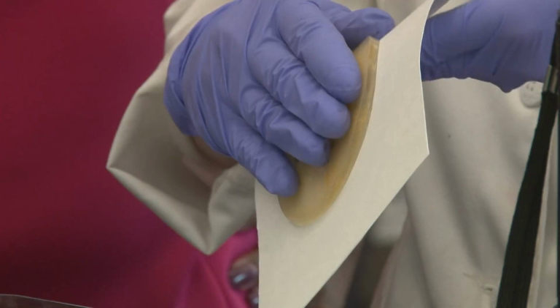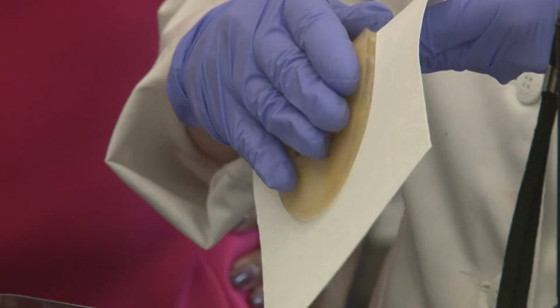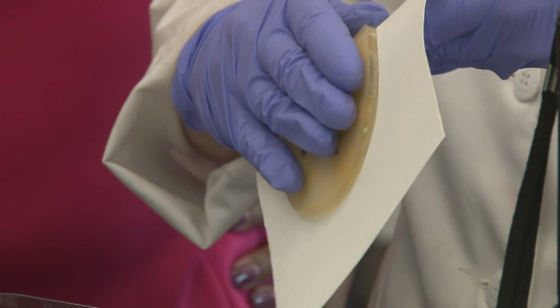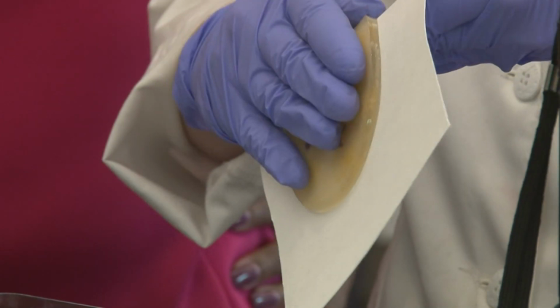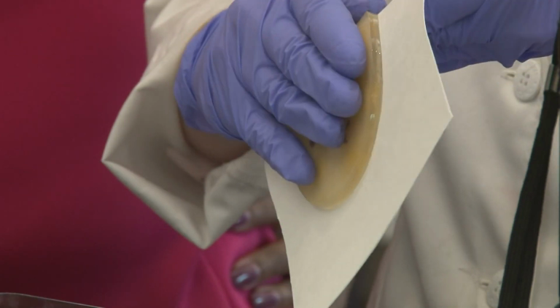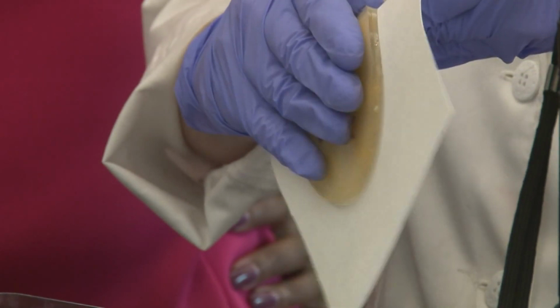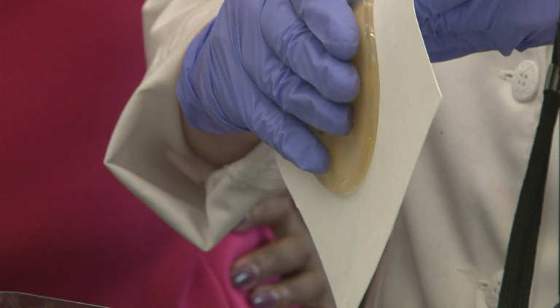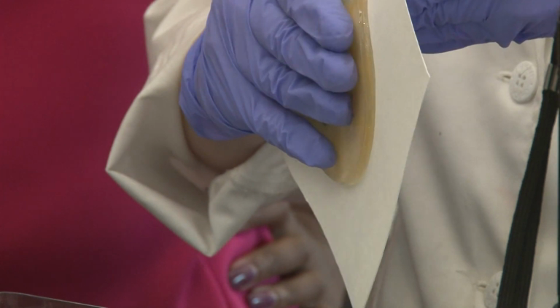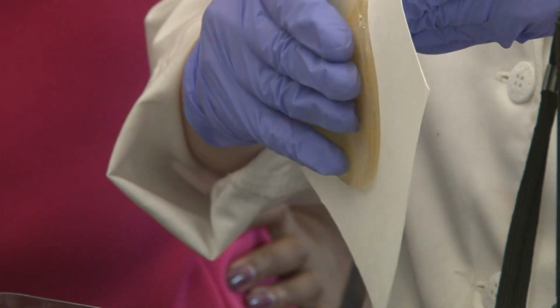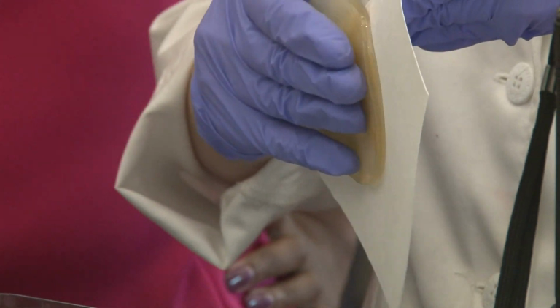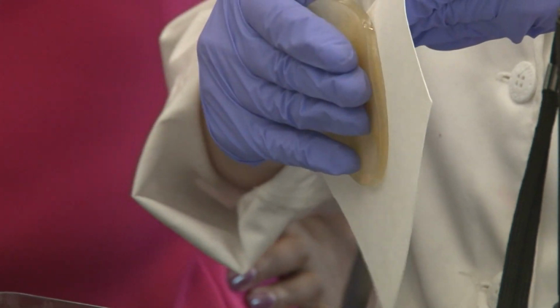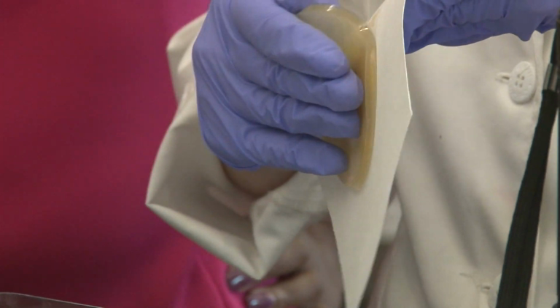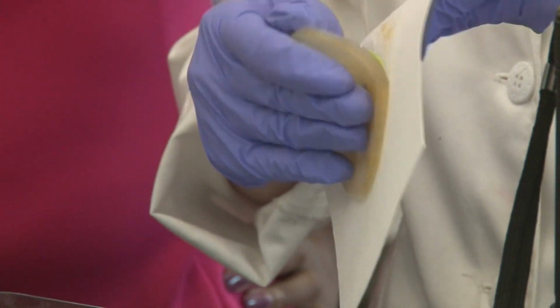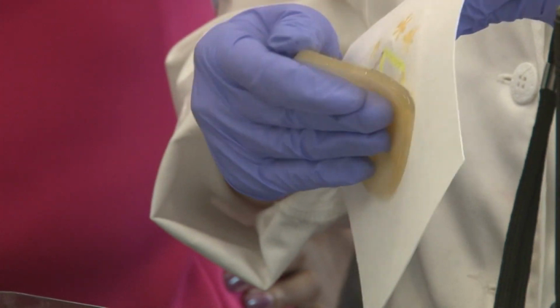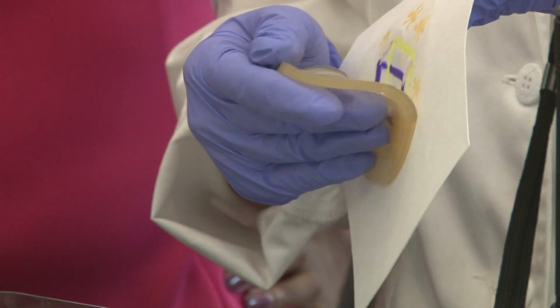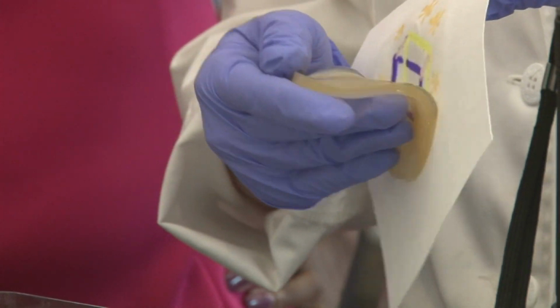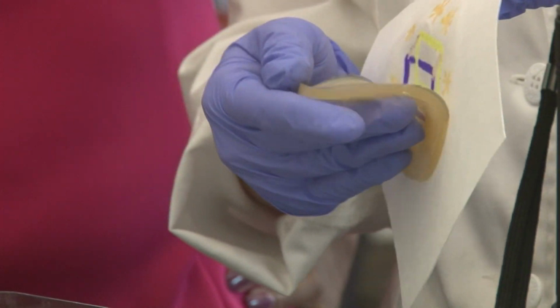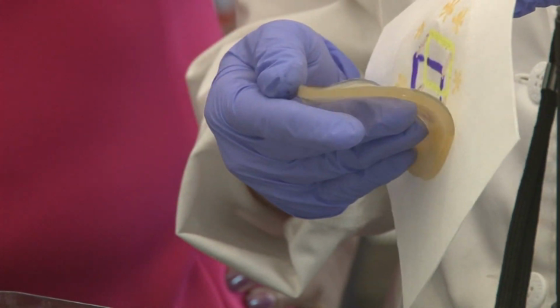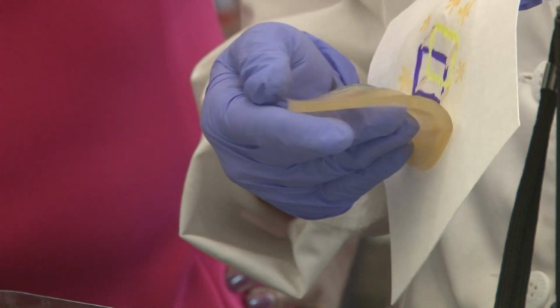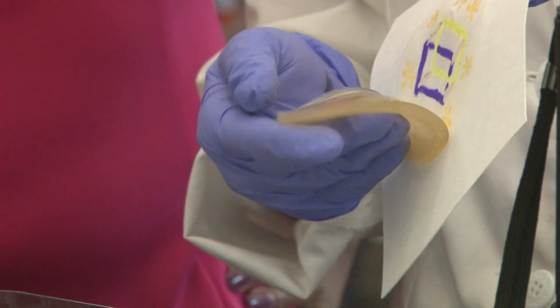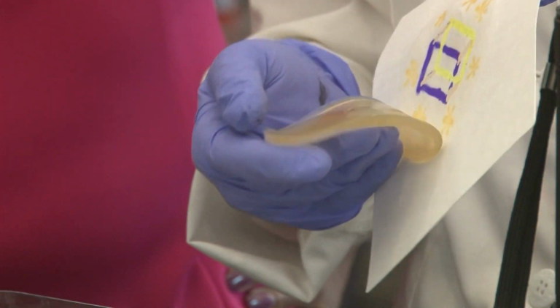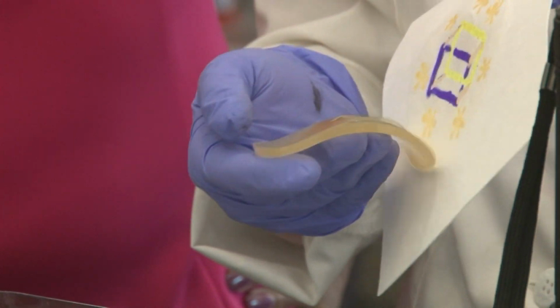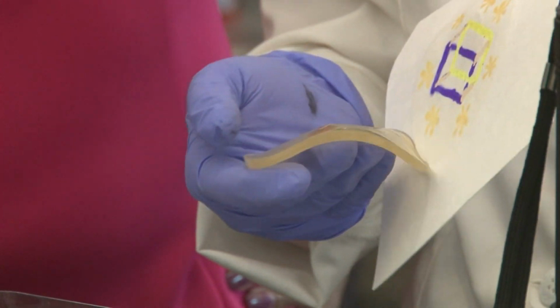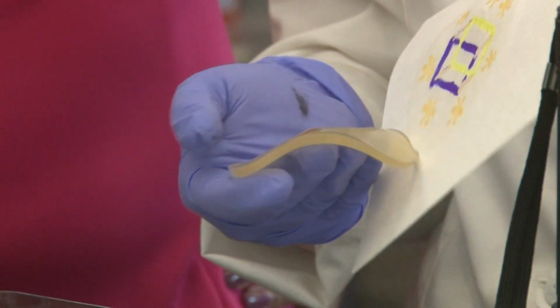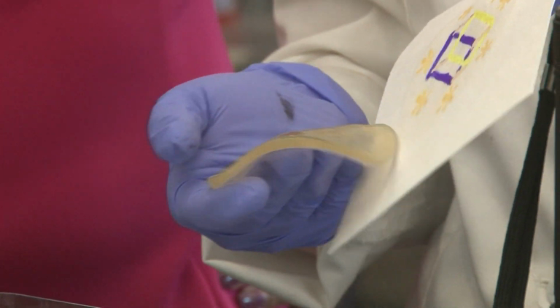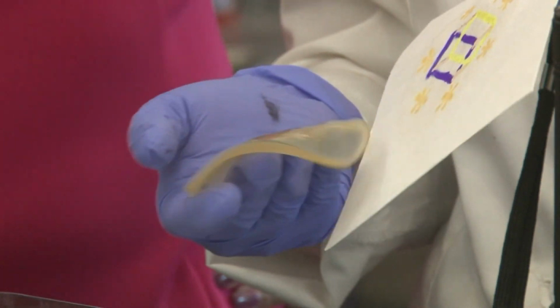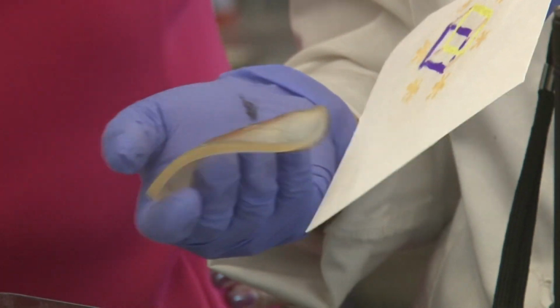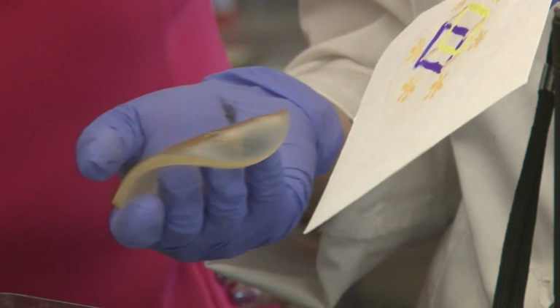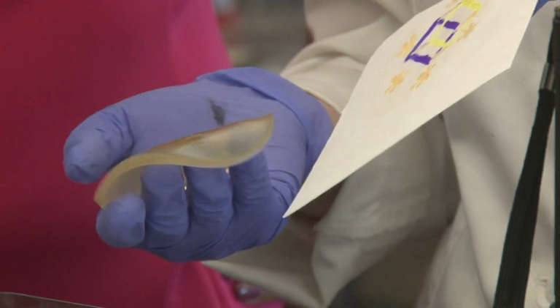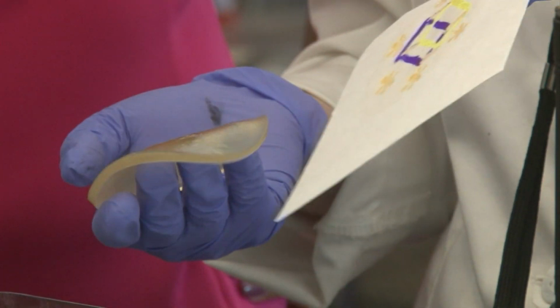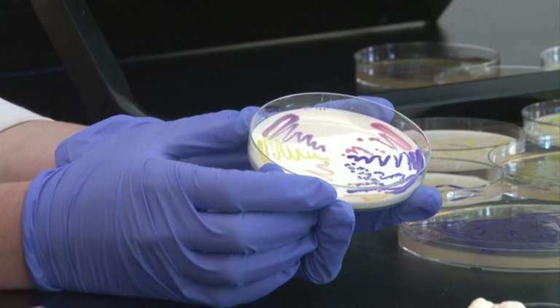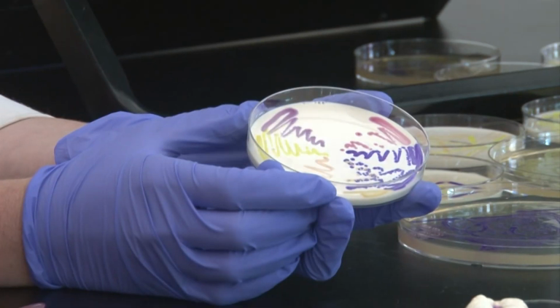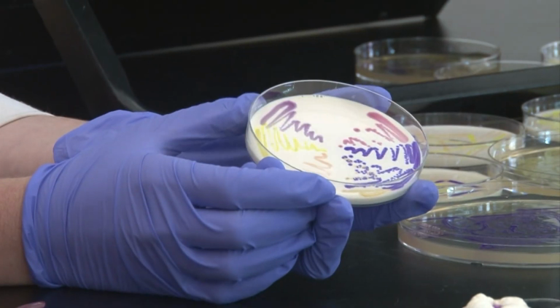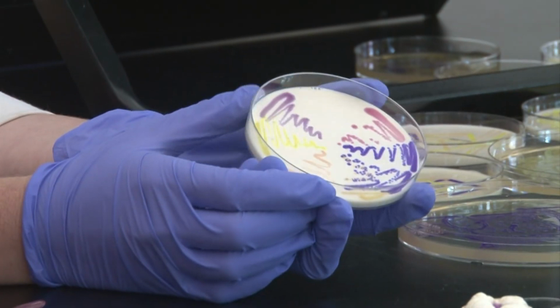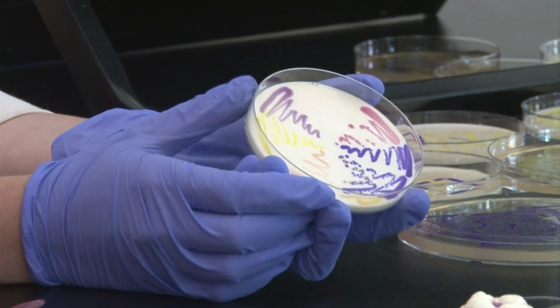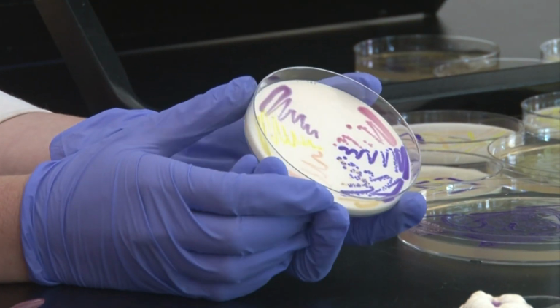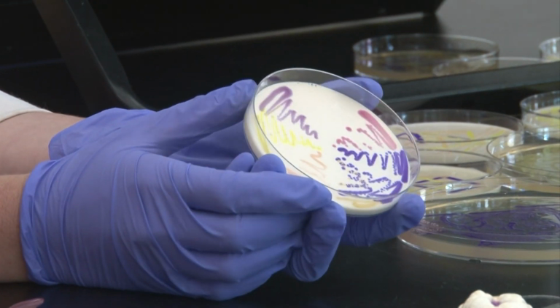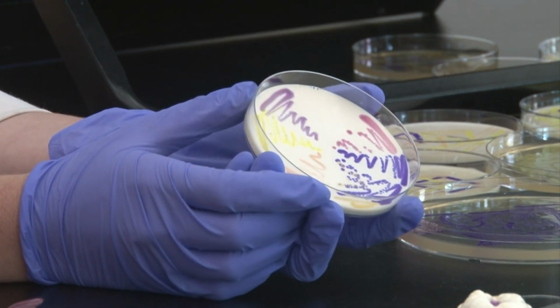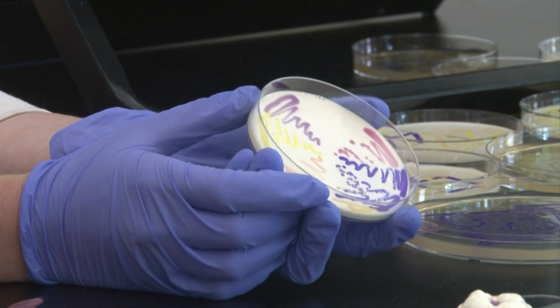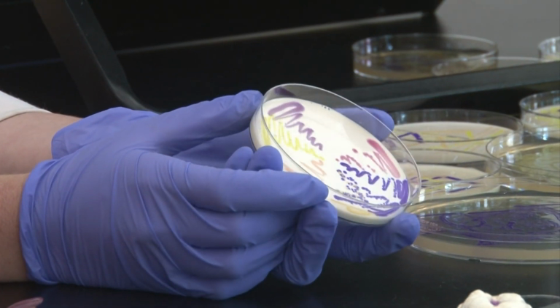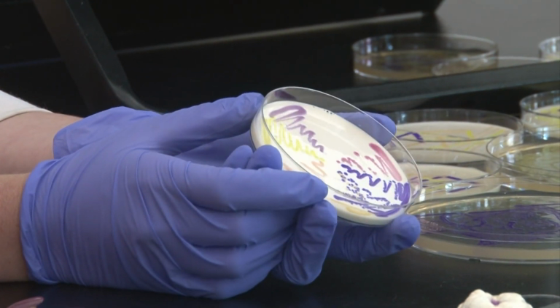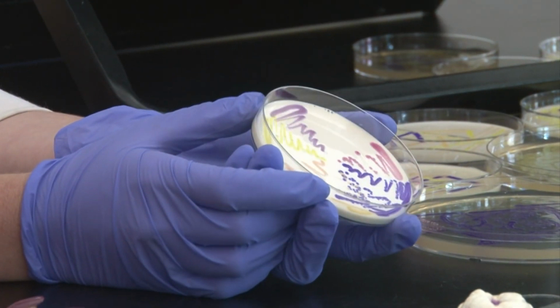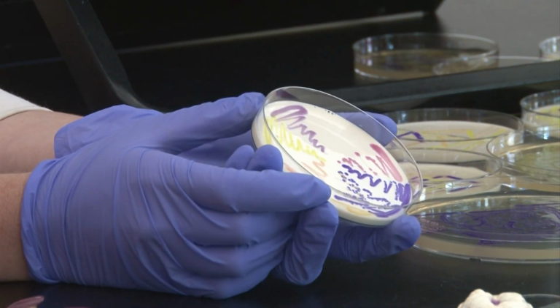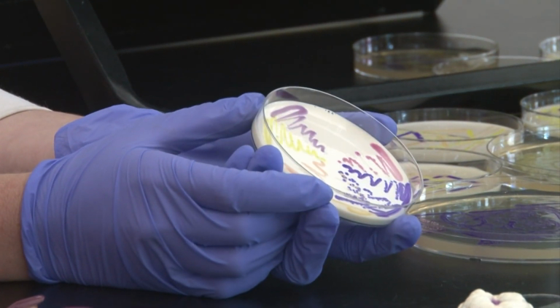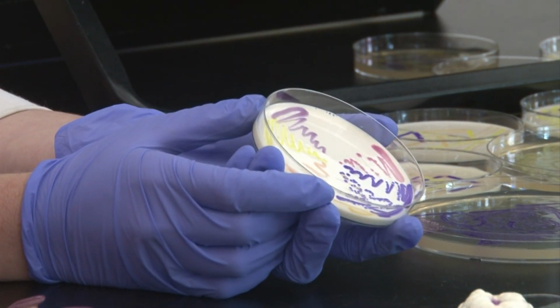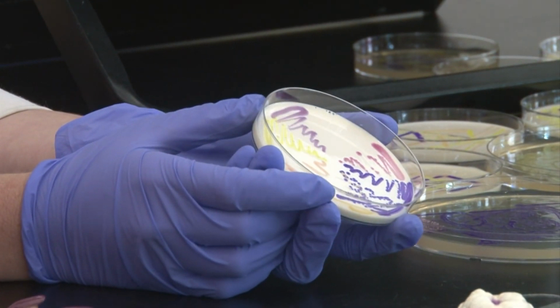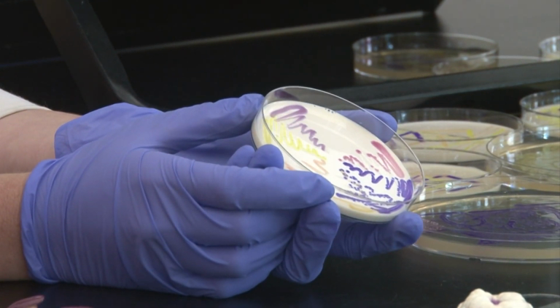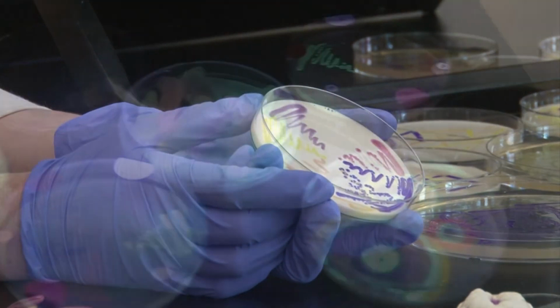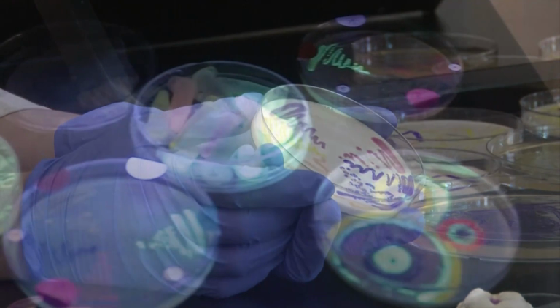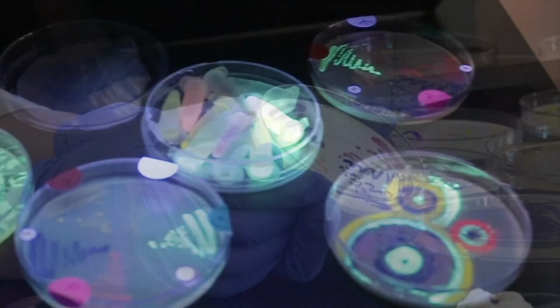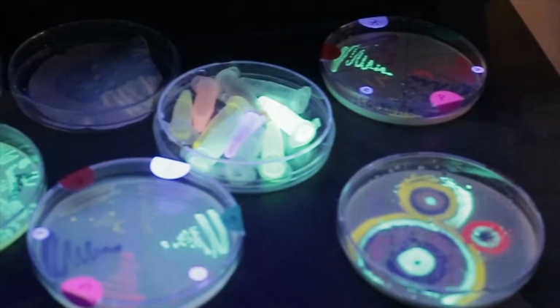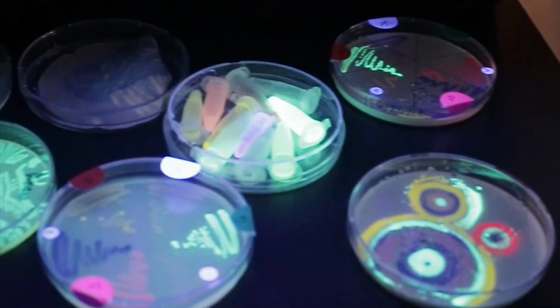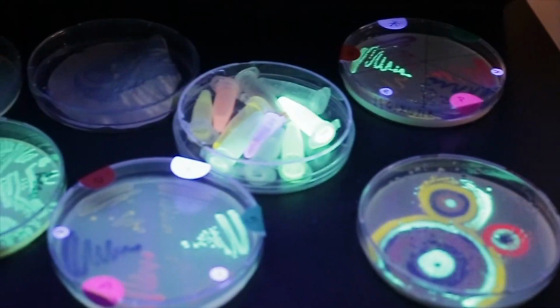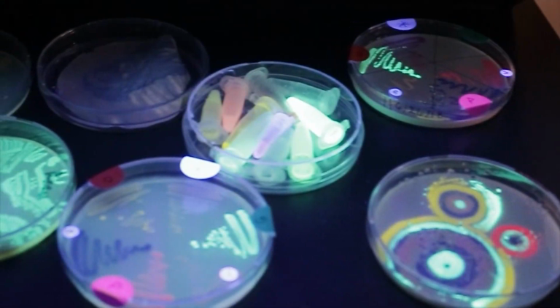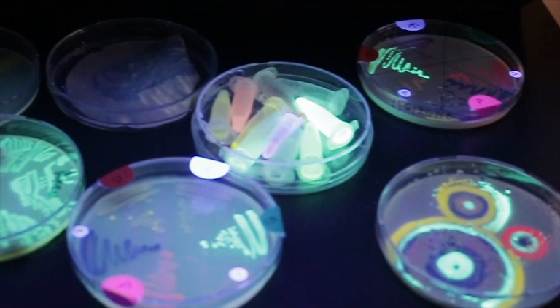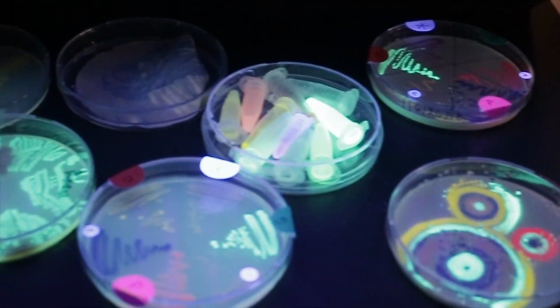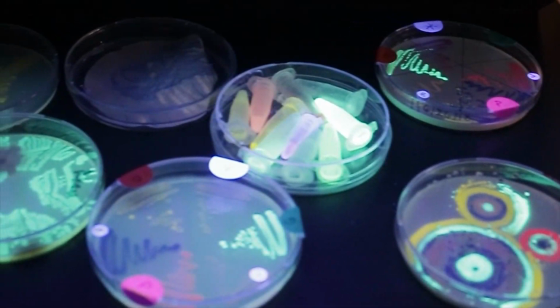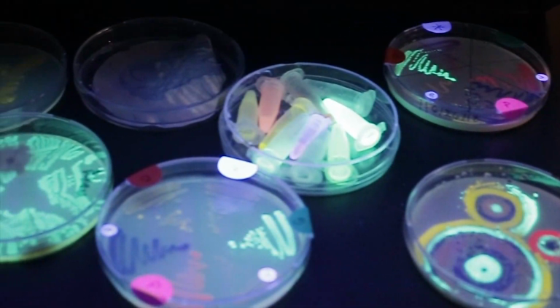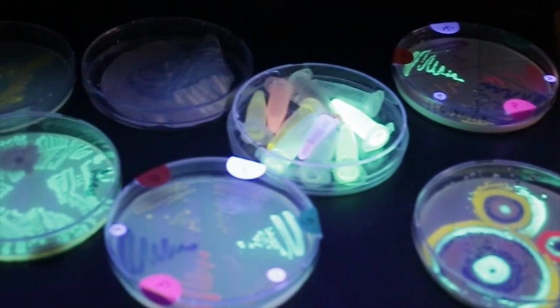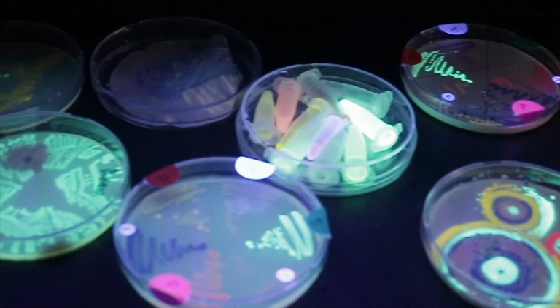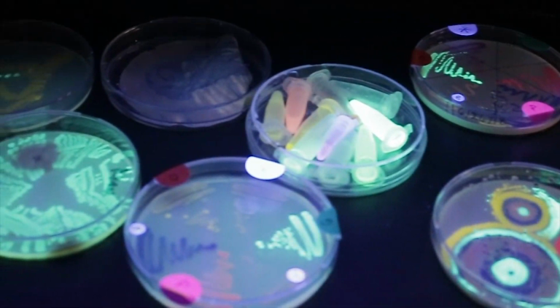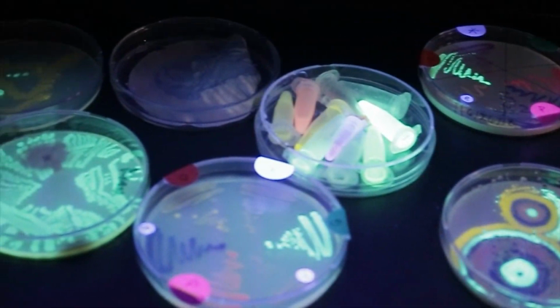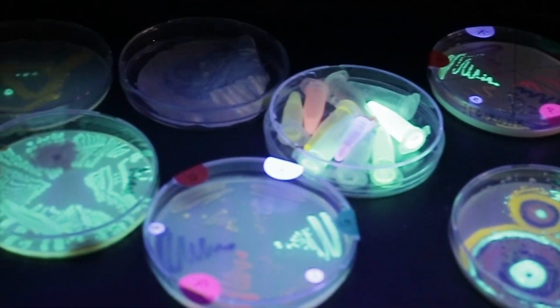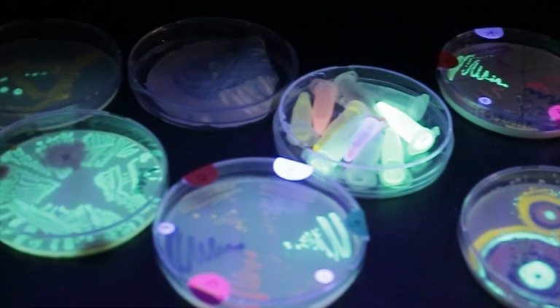The E. coli used here are genetically modified for safety and to produce colorful pigments. Some even glow in the dark.